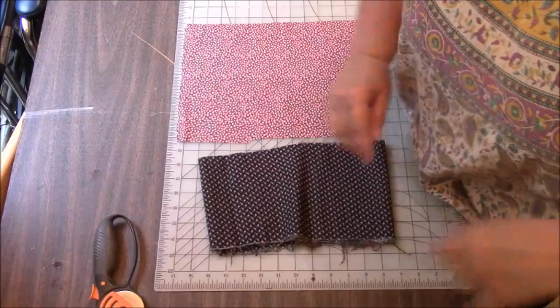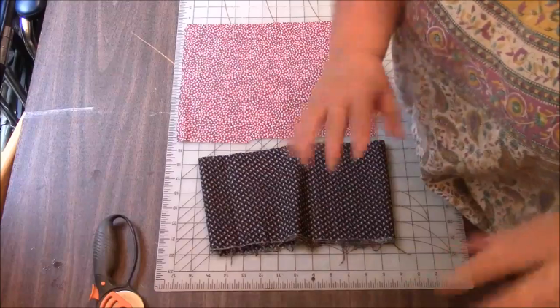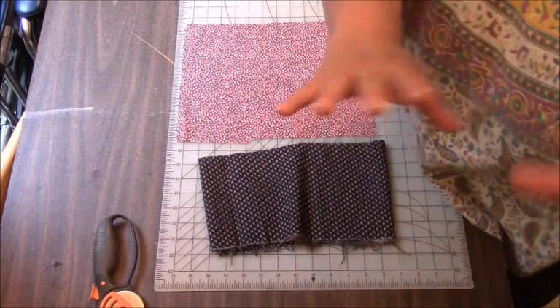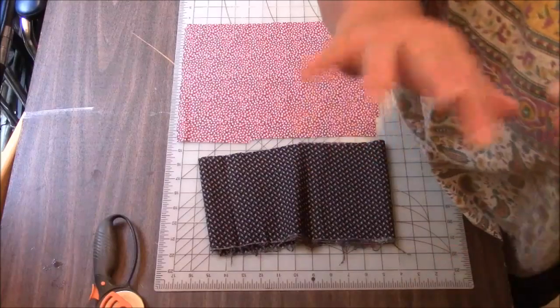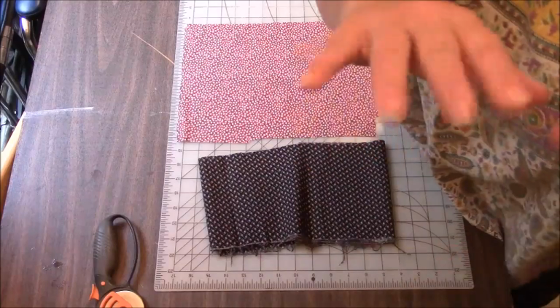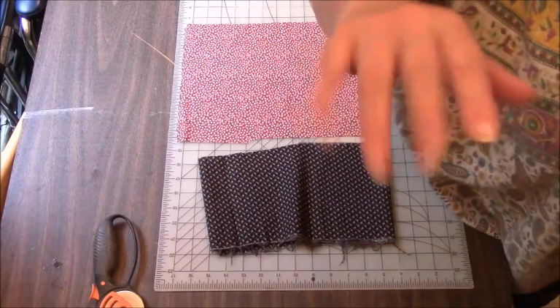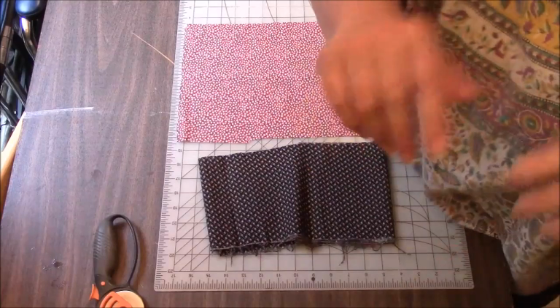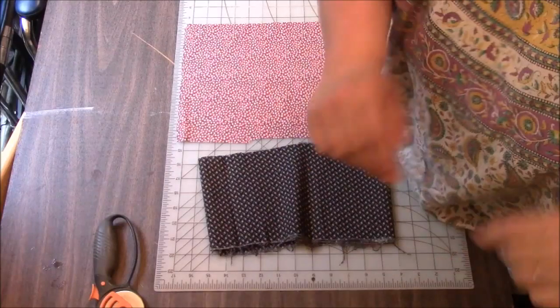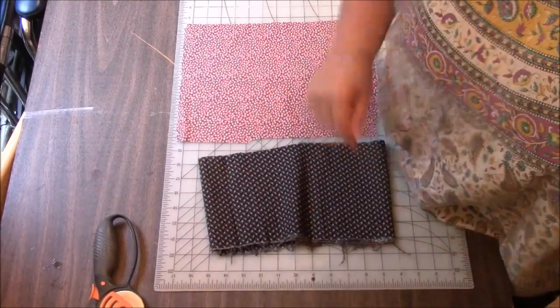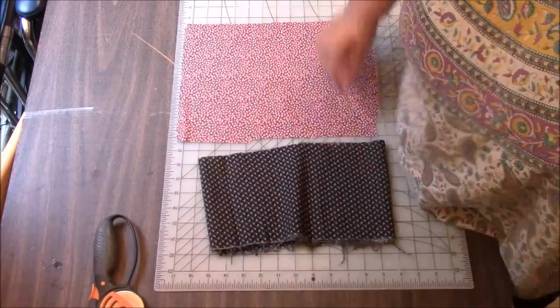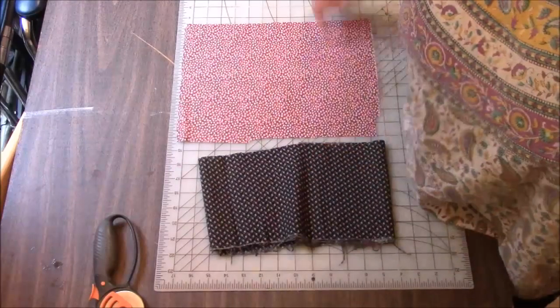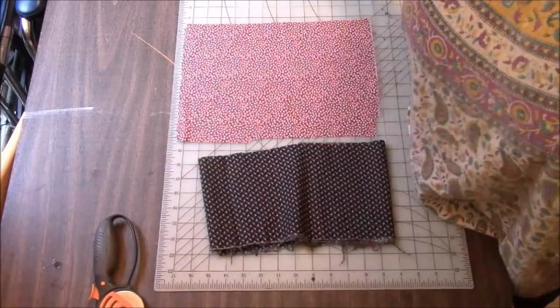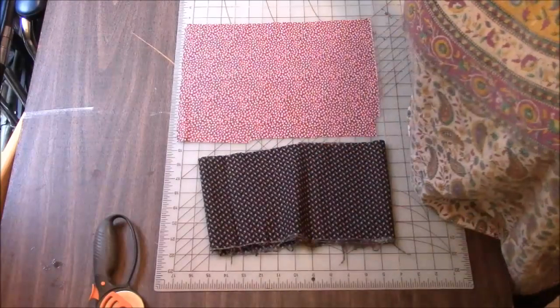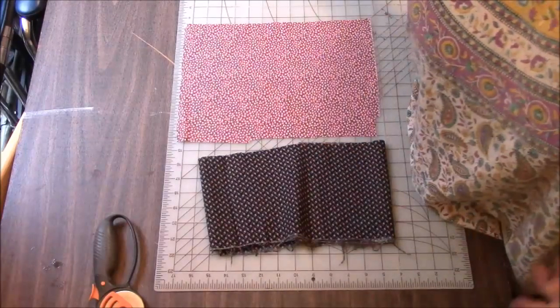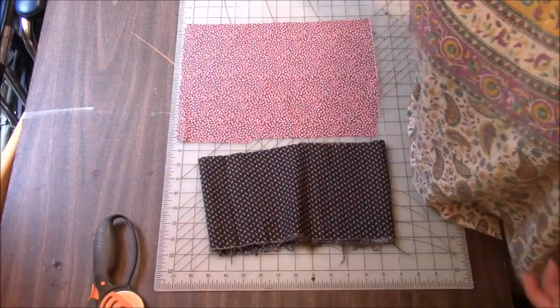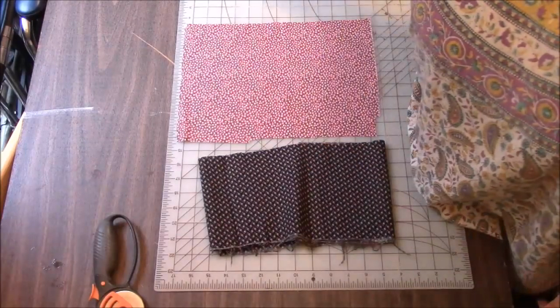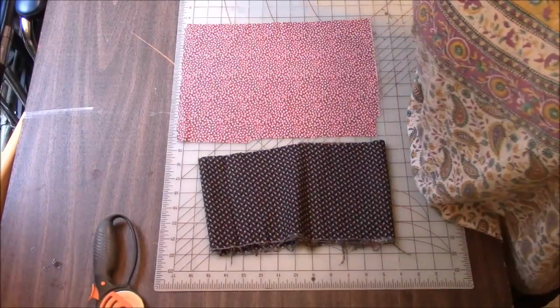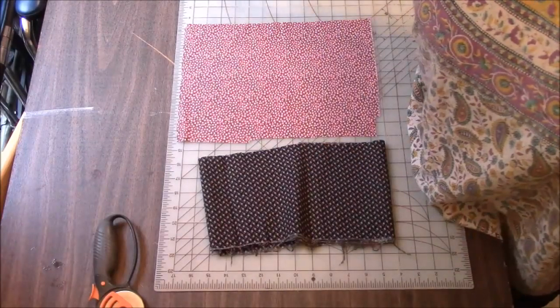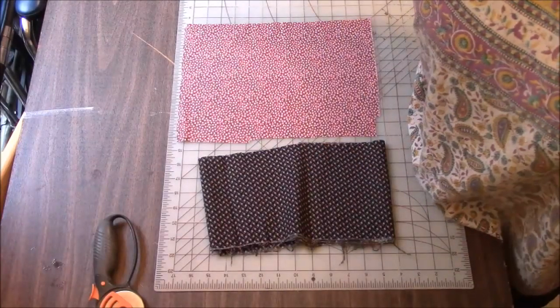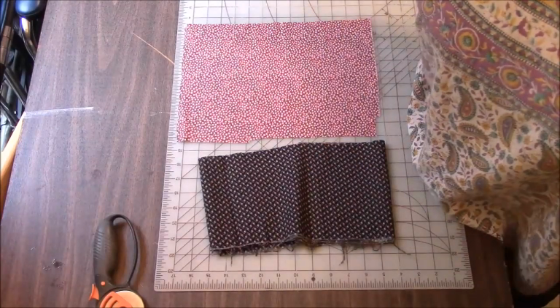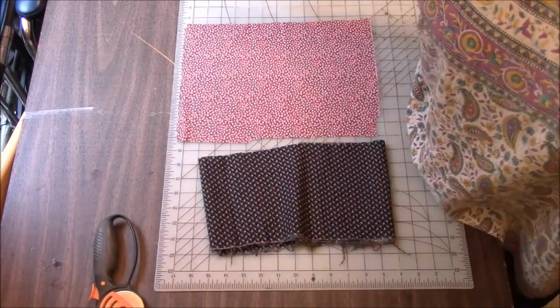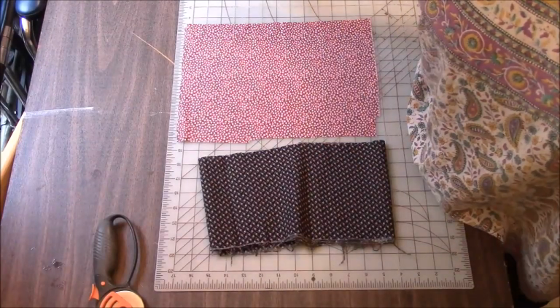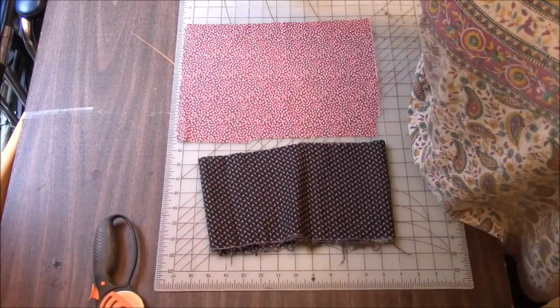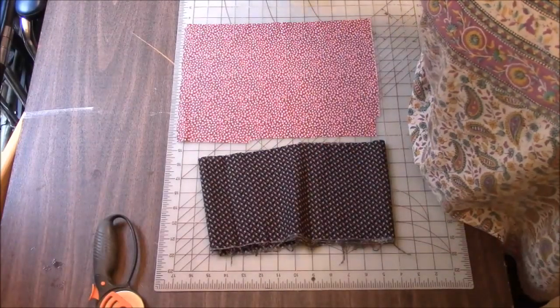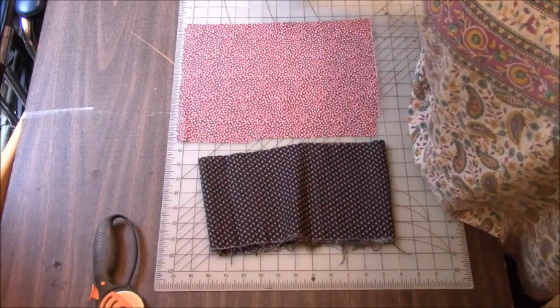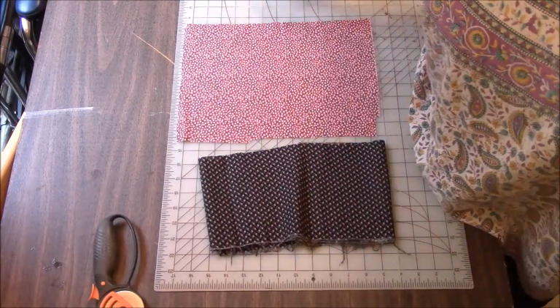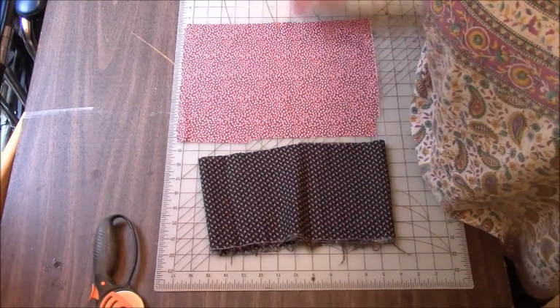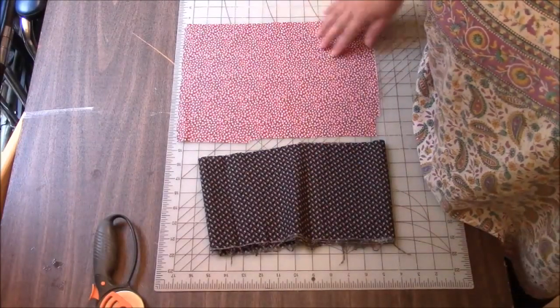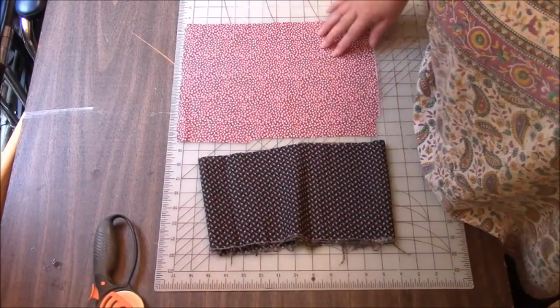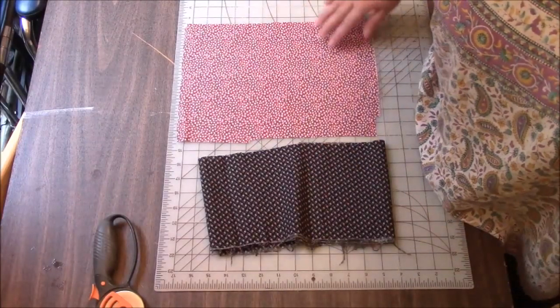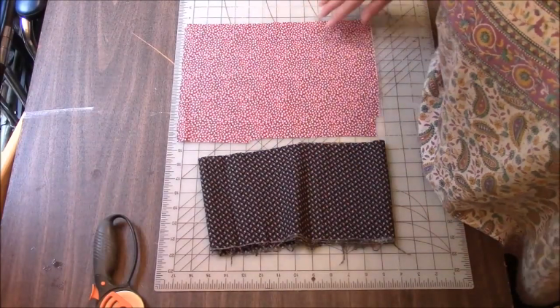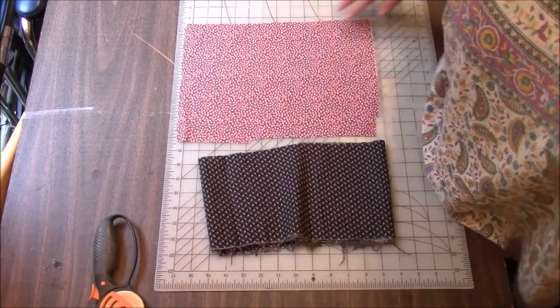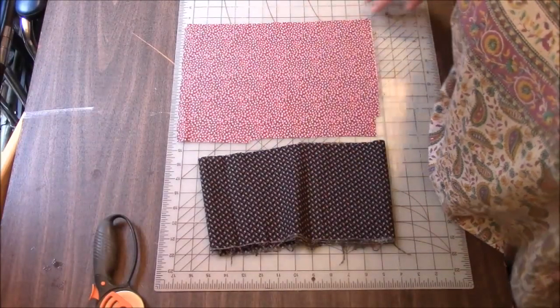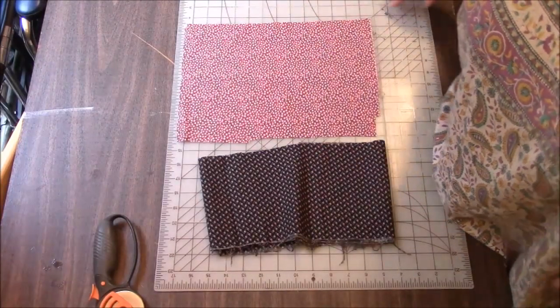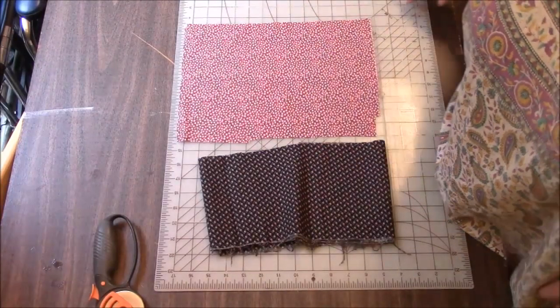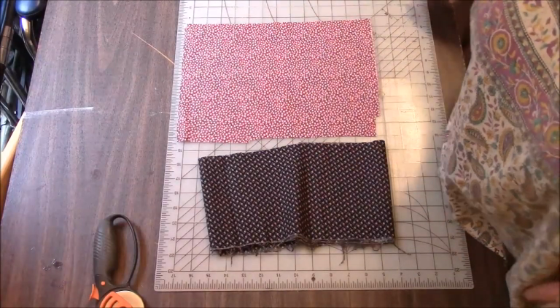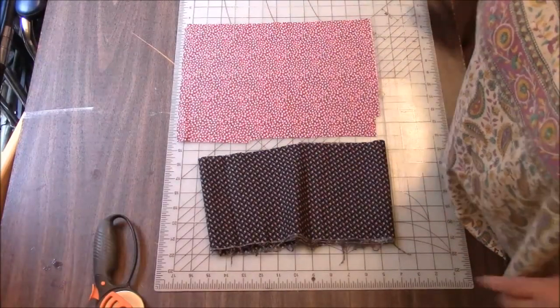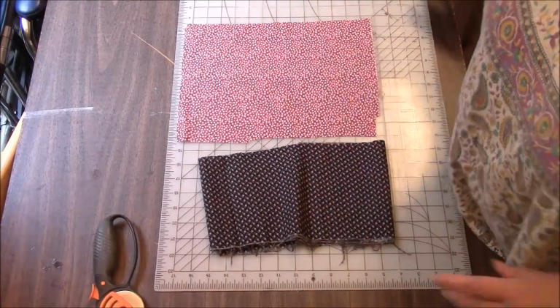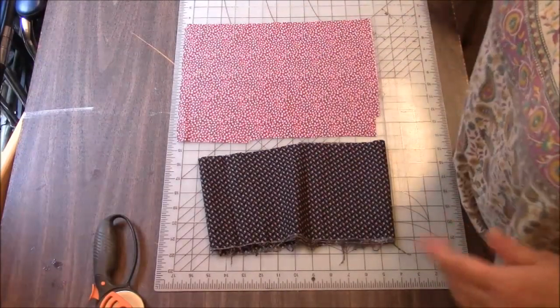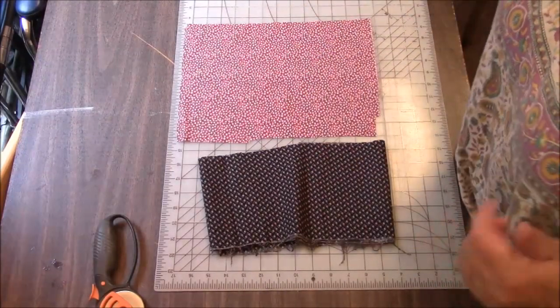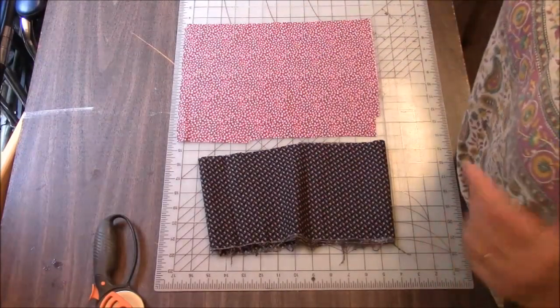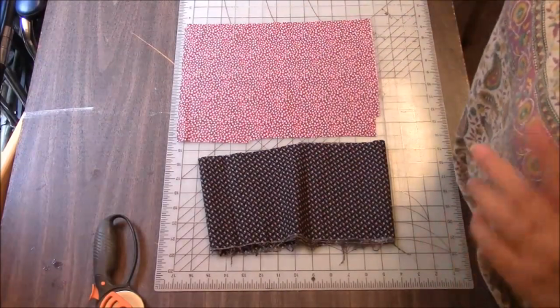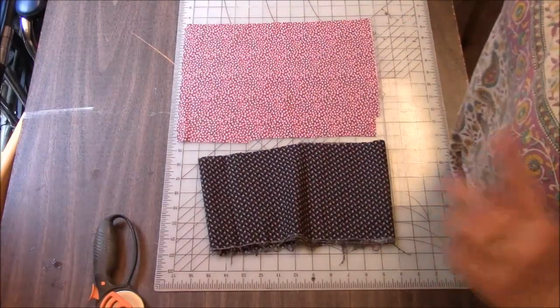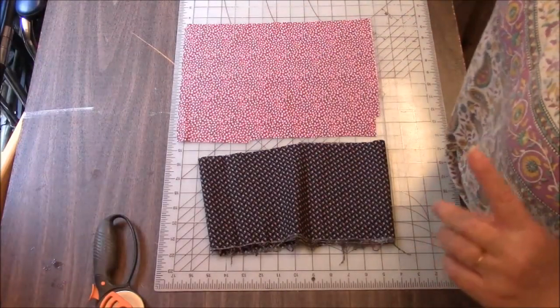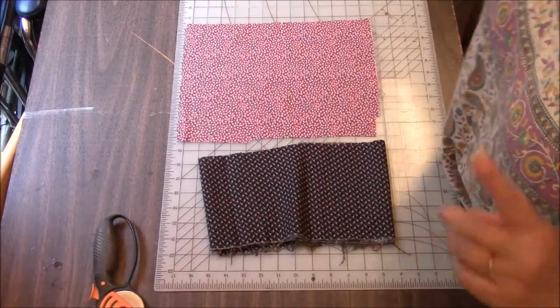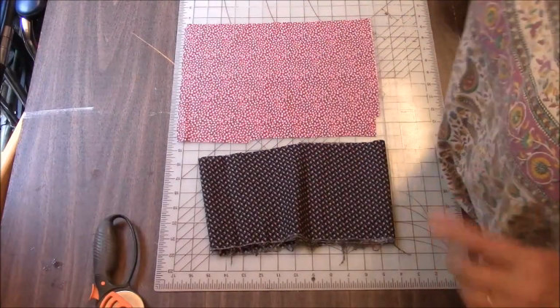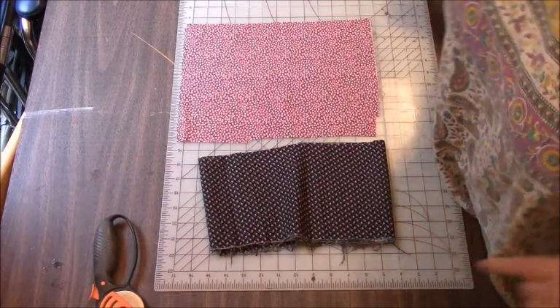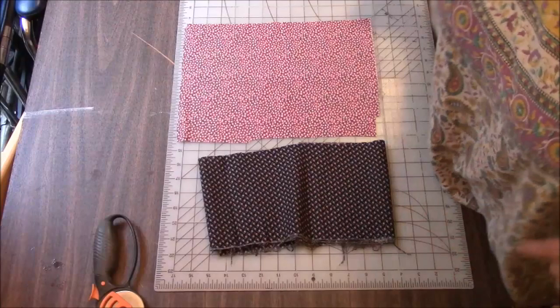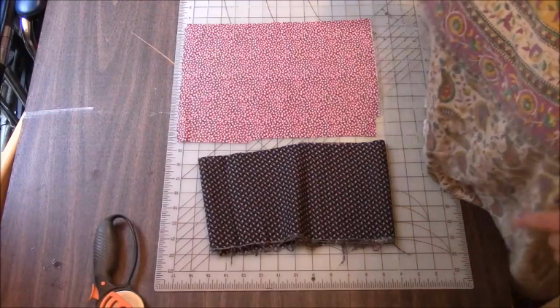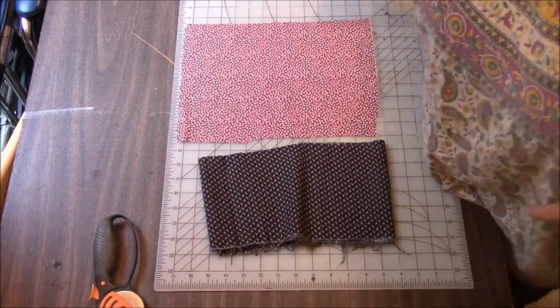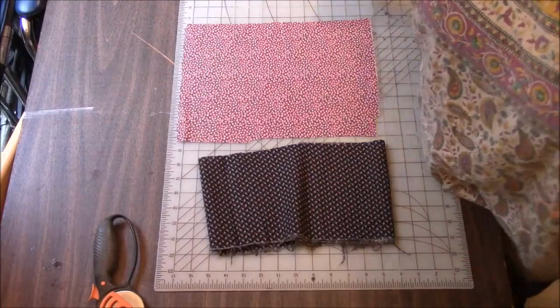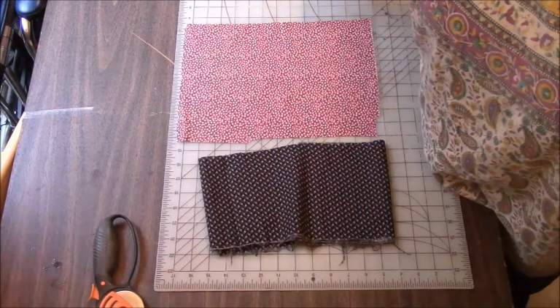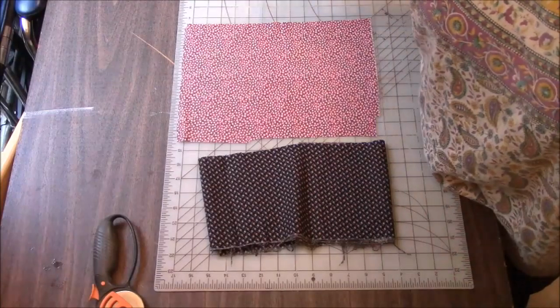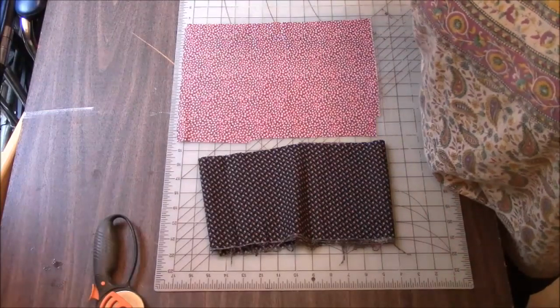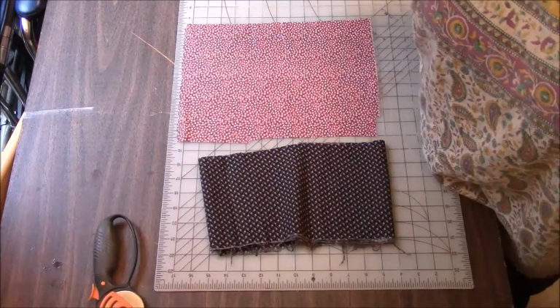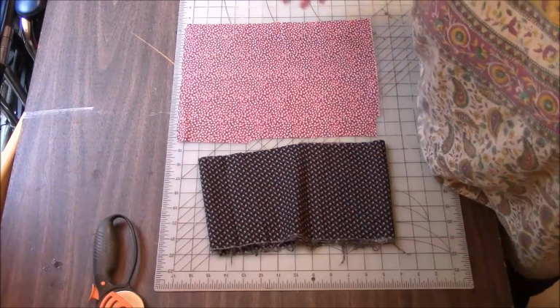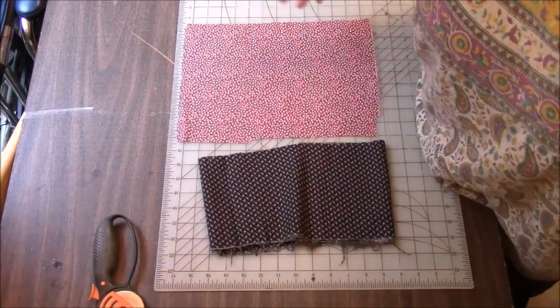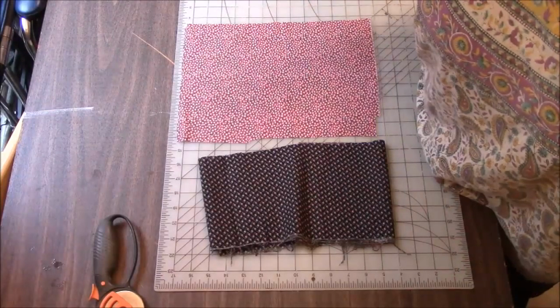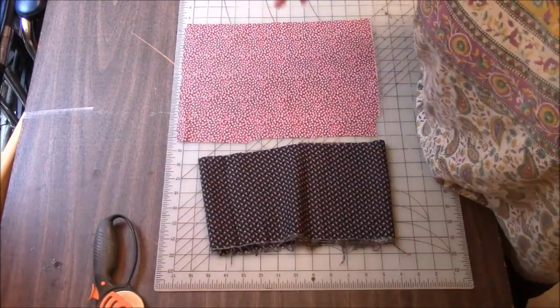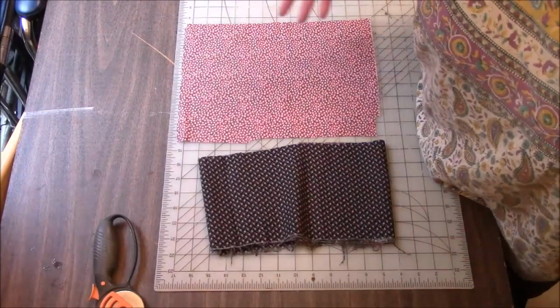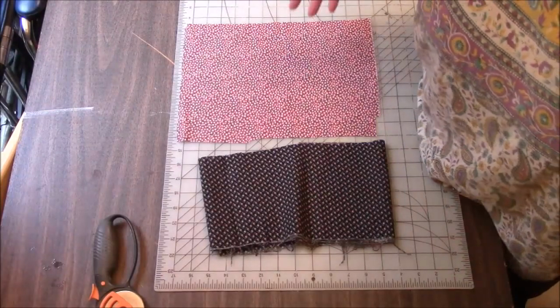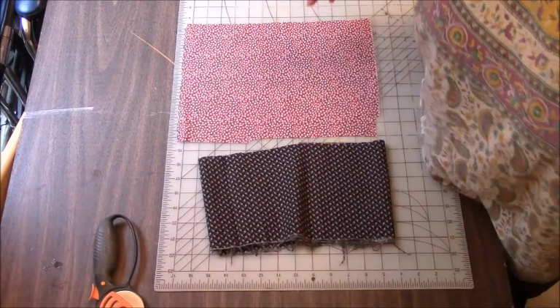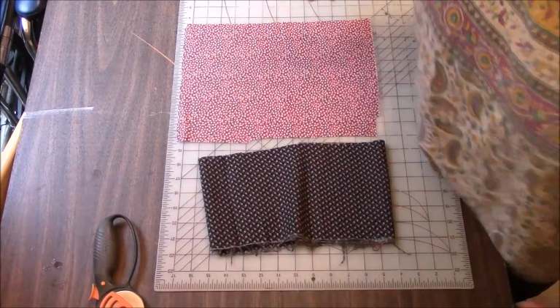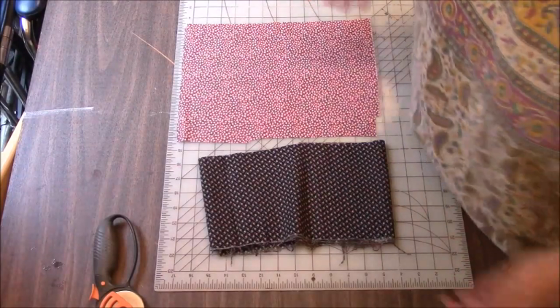Hi everyone, it's me, Darlene. We are going to make another quilt block, because I am in the mood to make a quilt block.